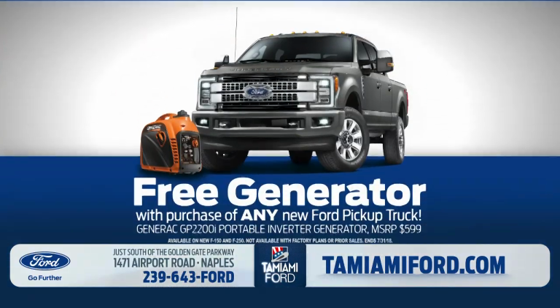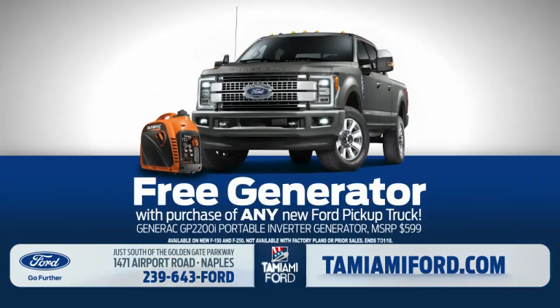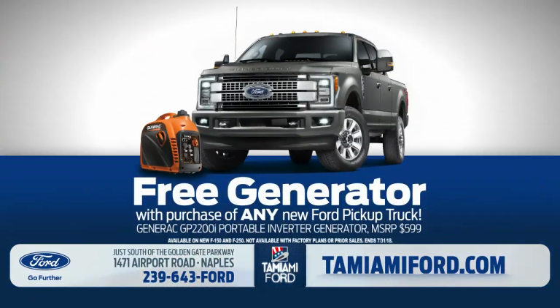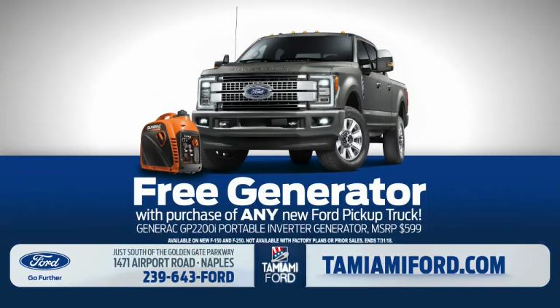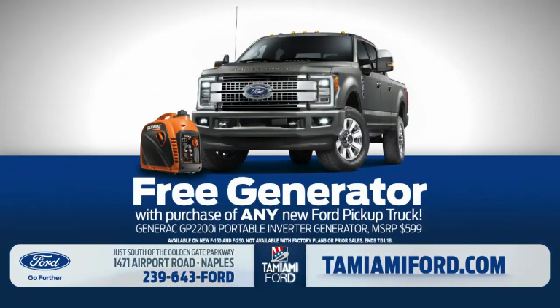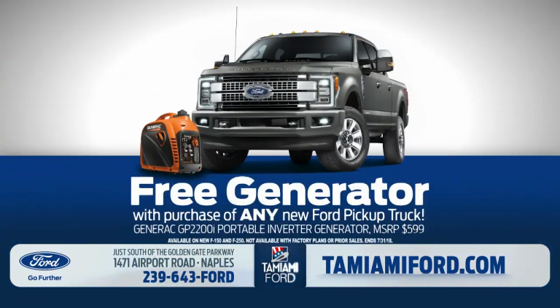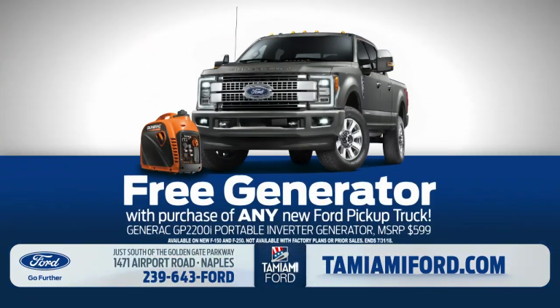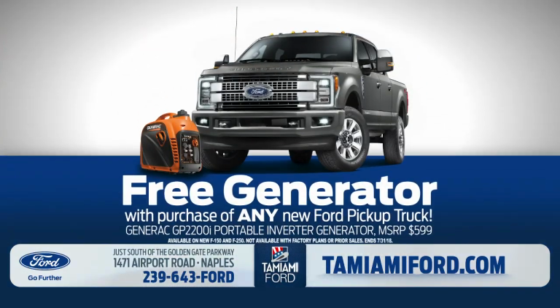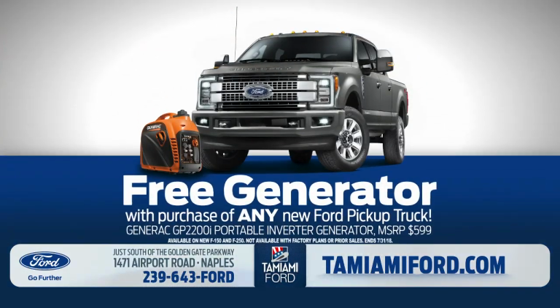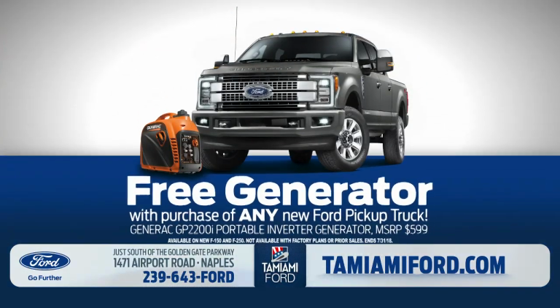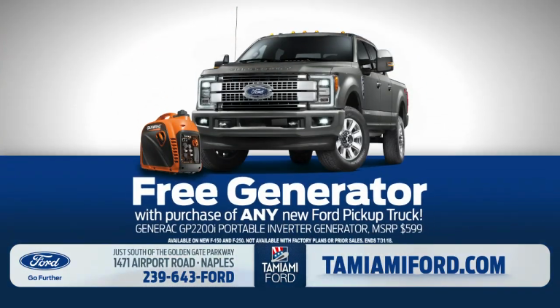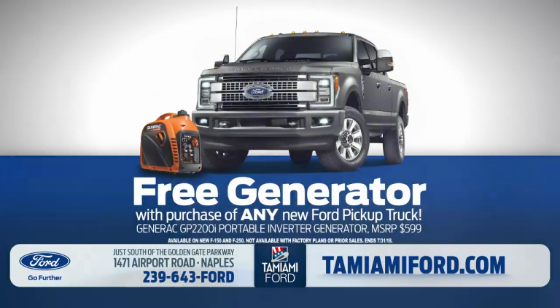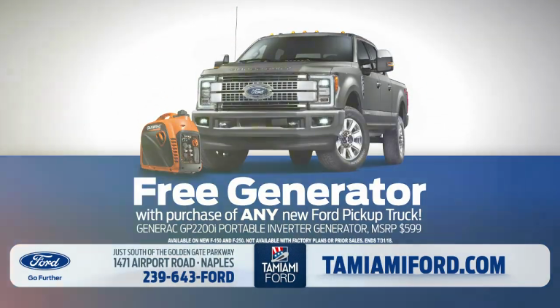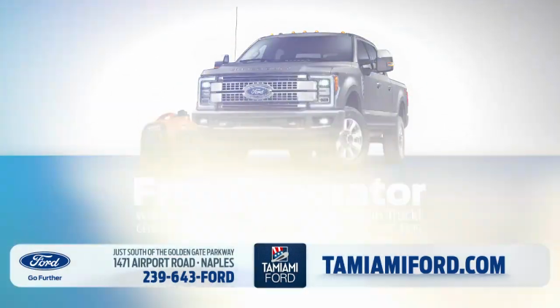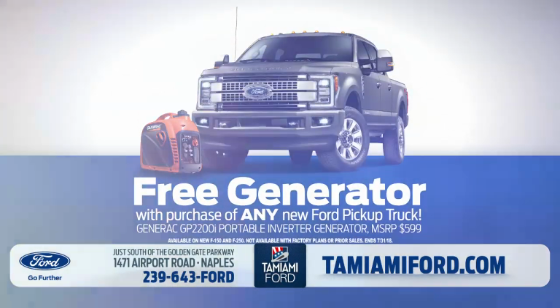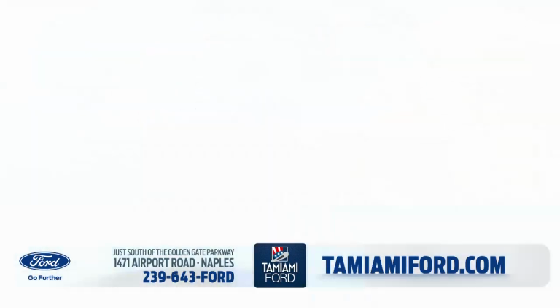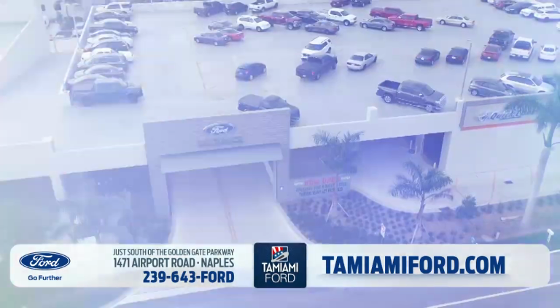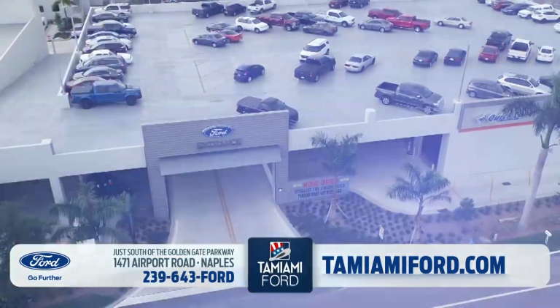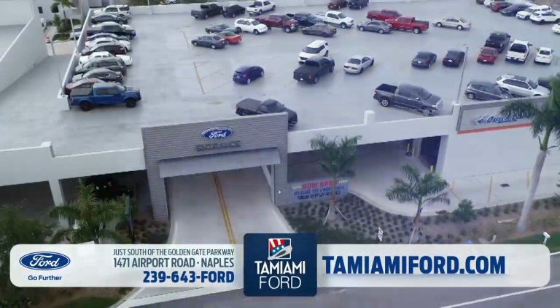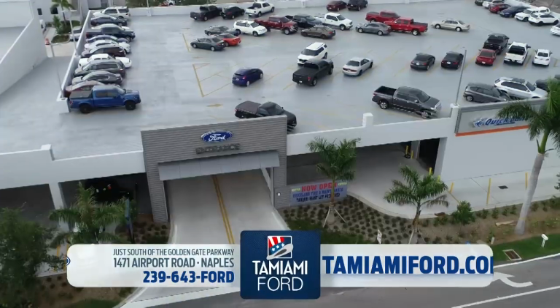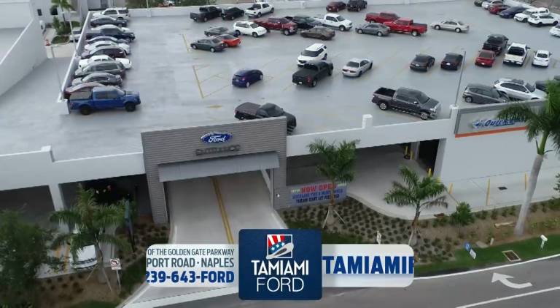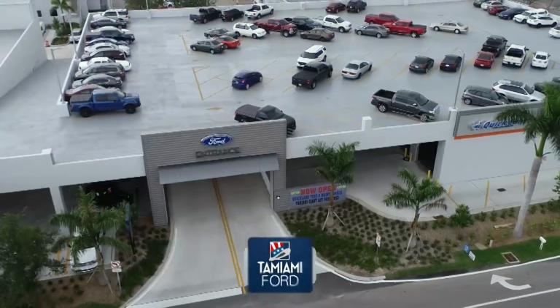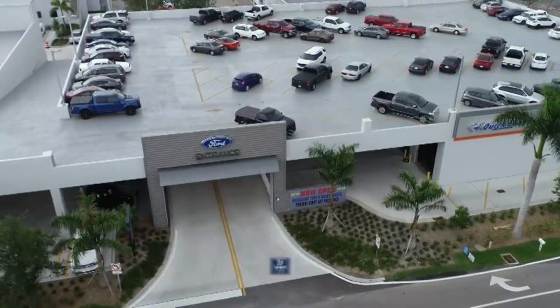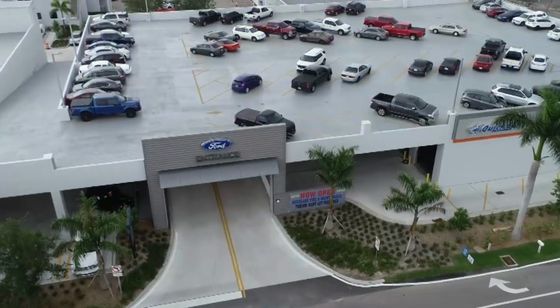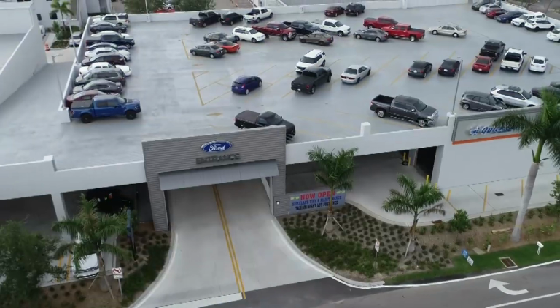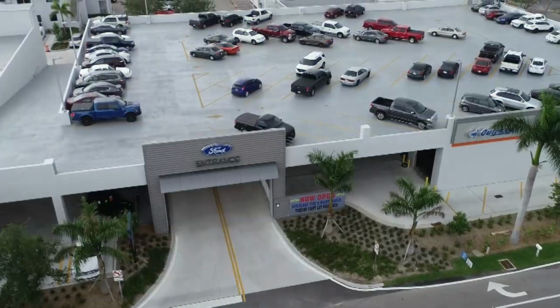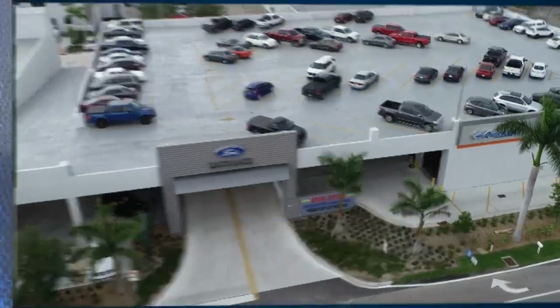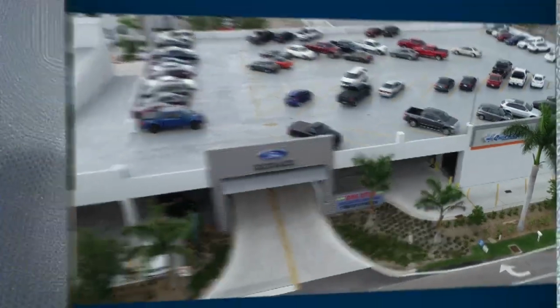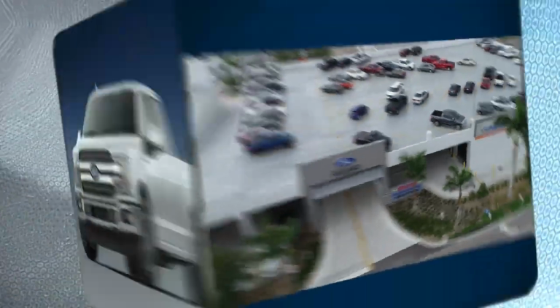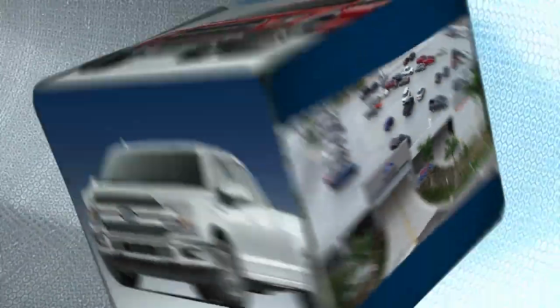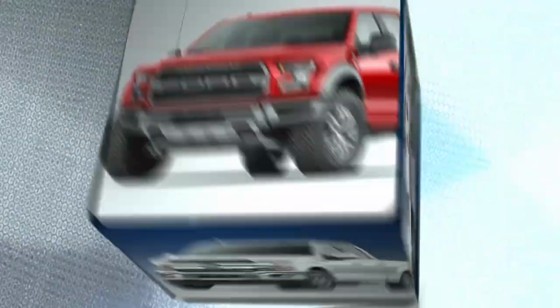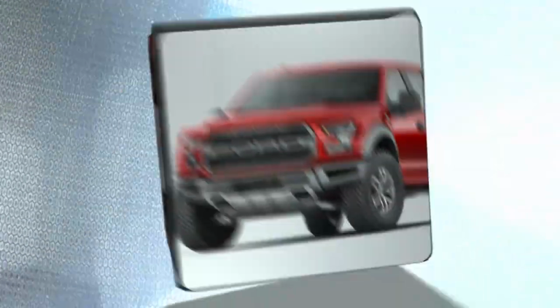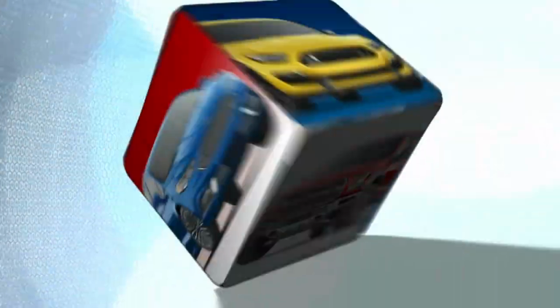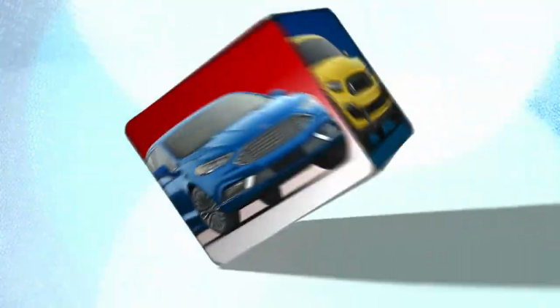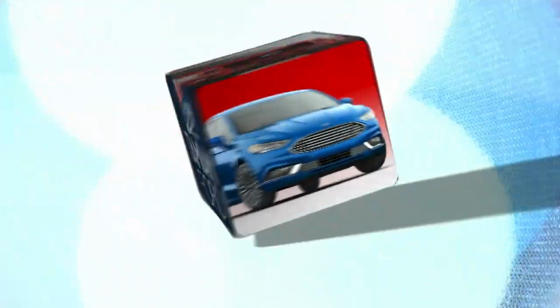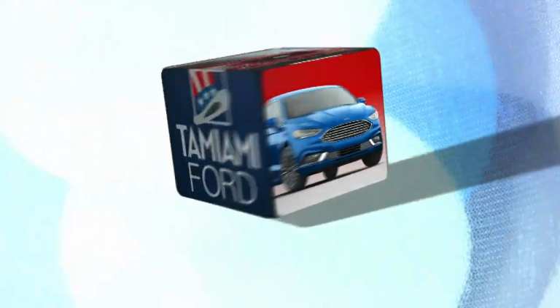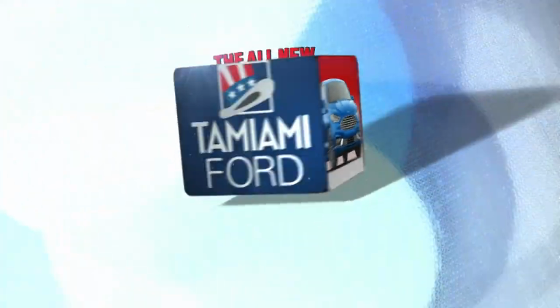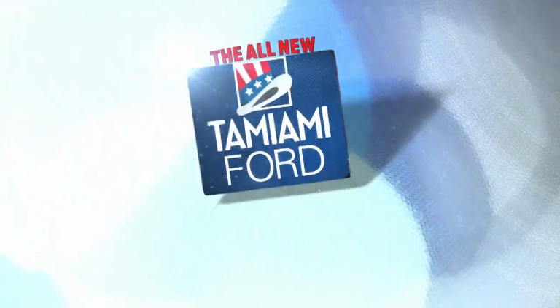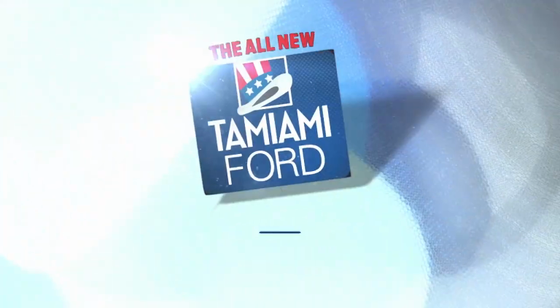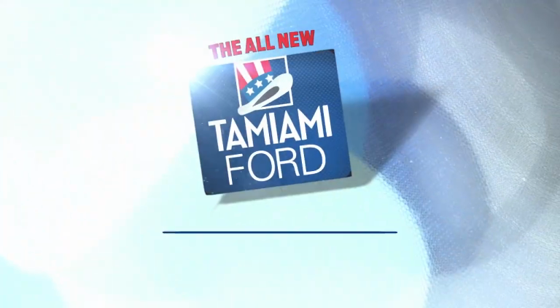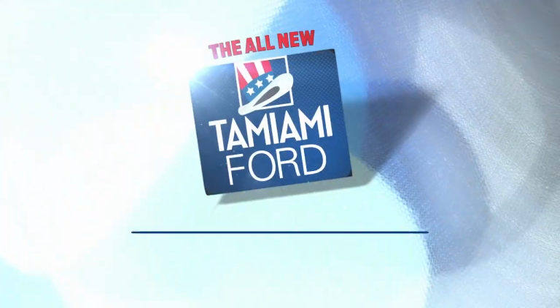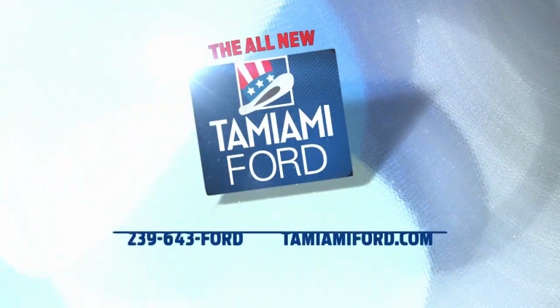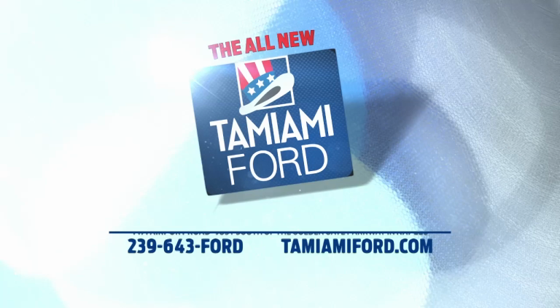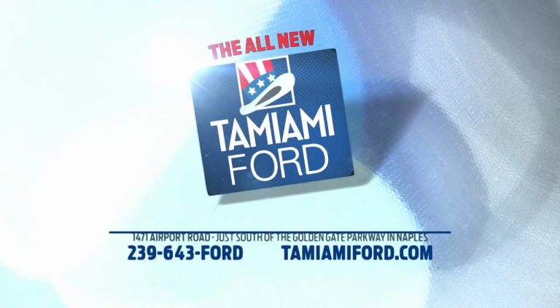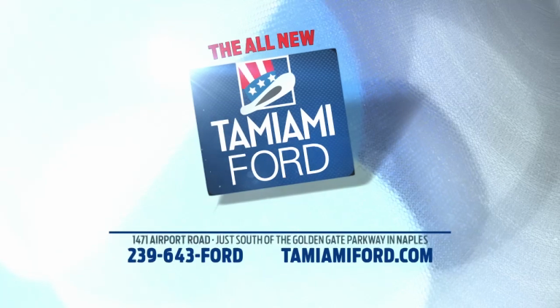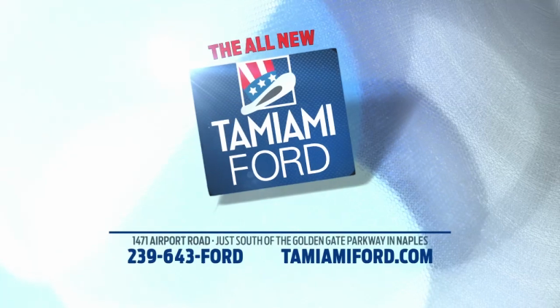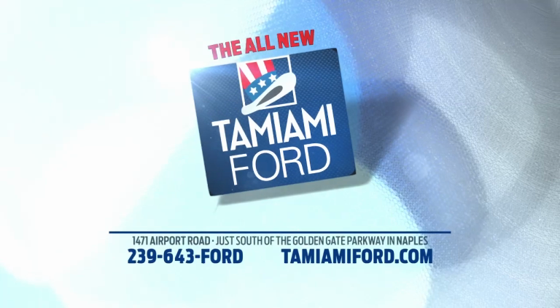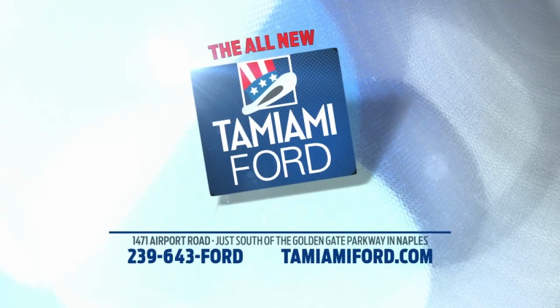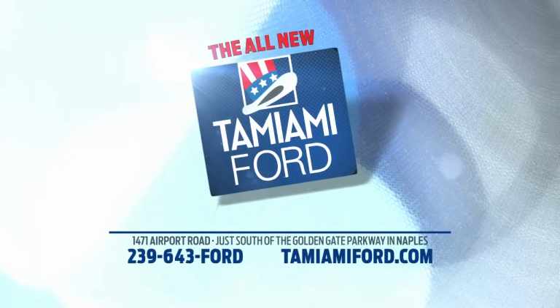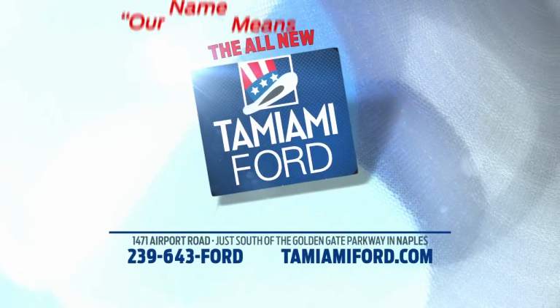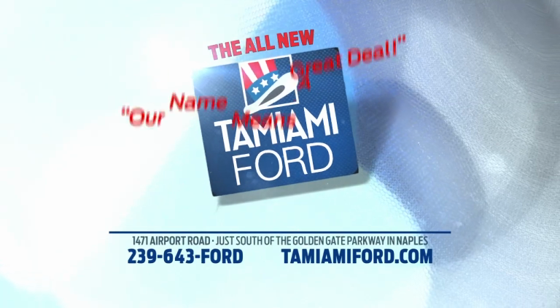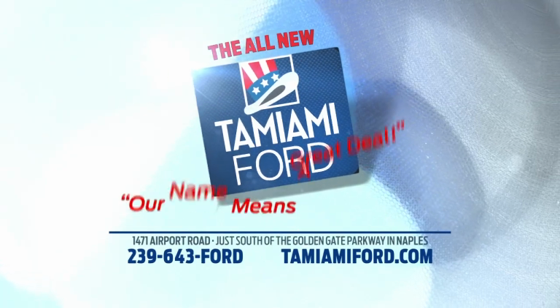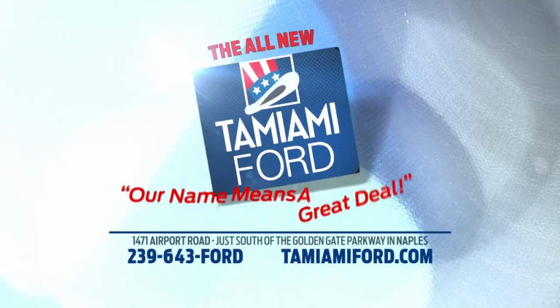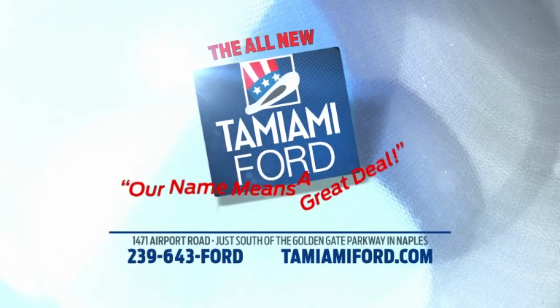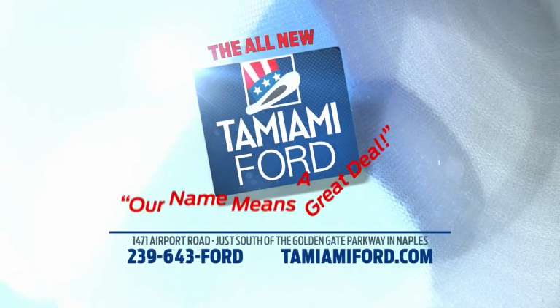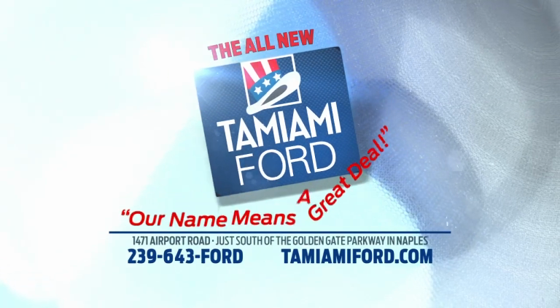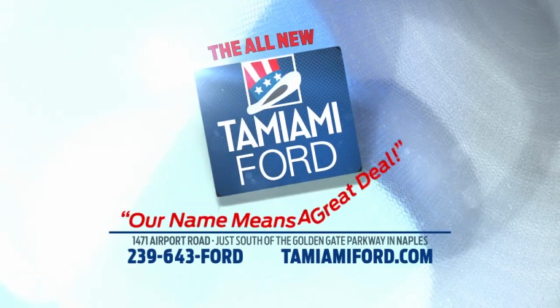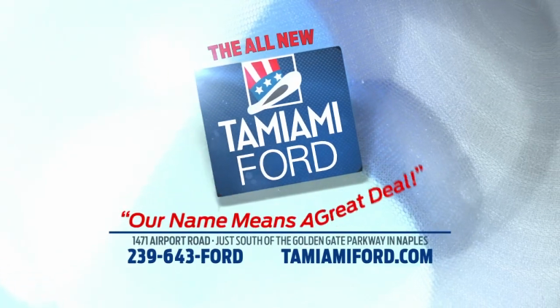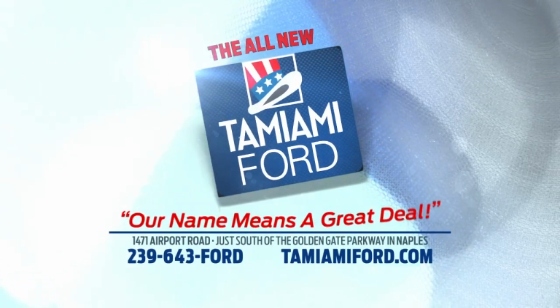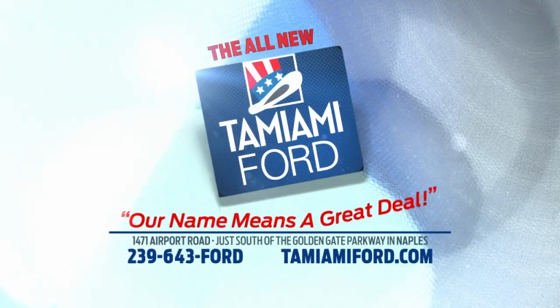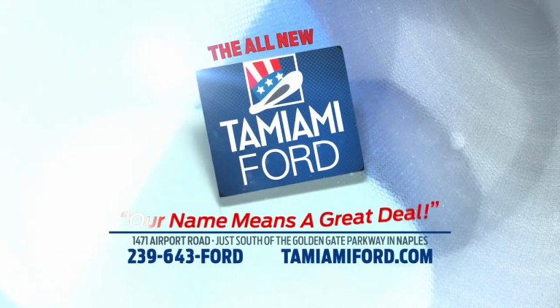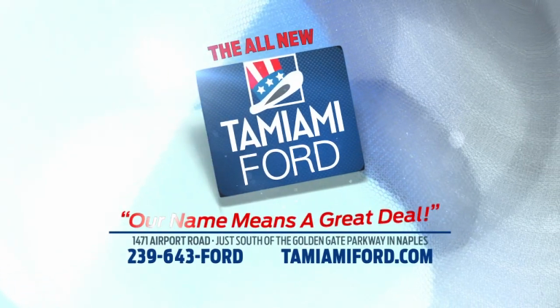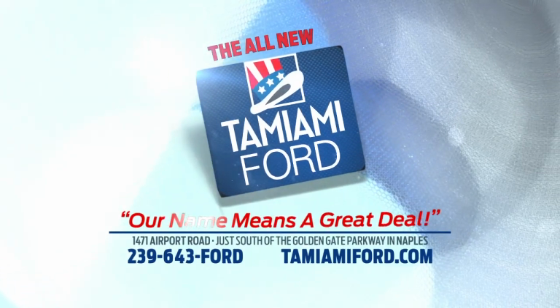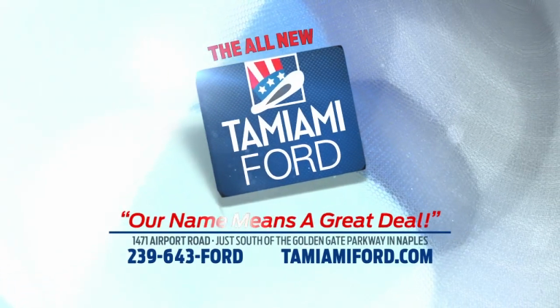Buy a Ford, get a generator at the all-new Tamiami Ford. Our name ends a great deal.